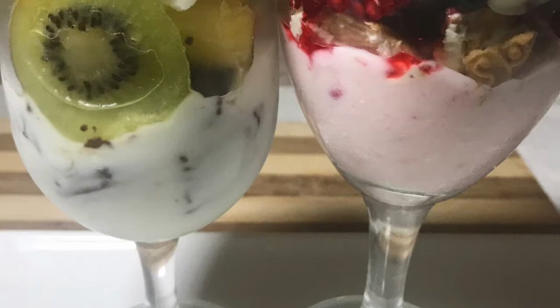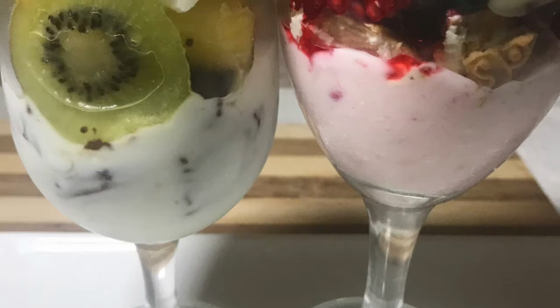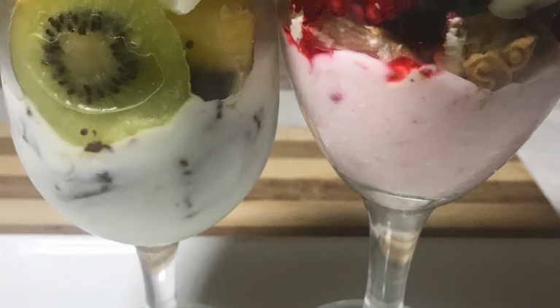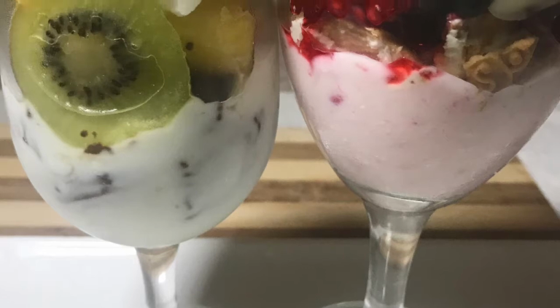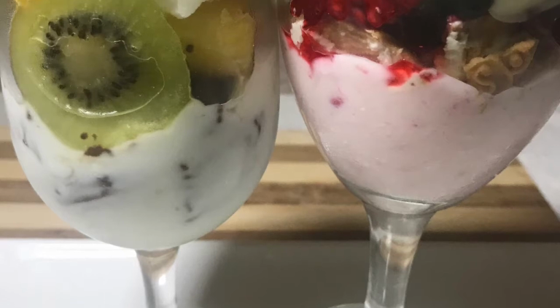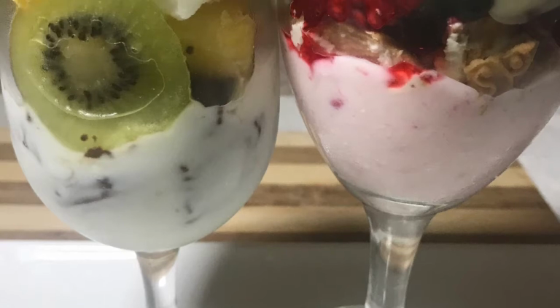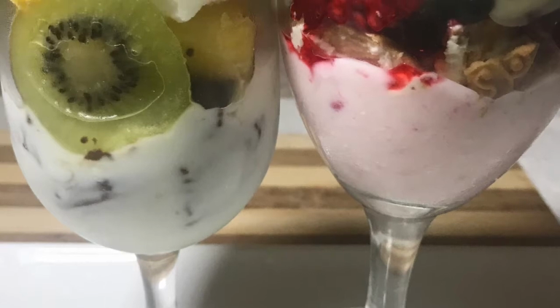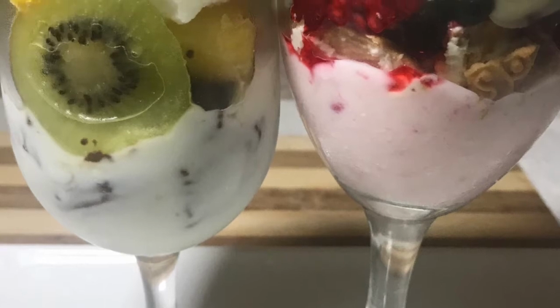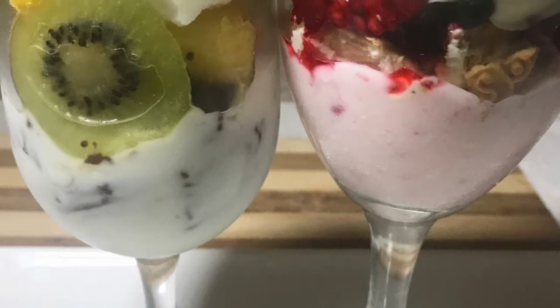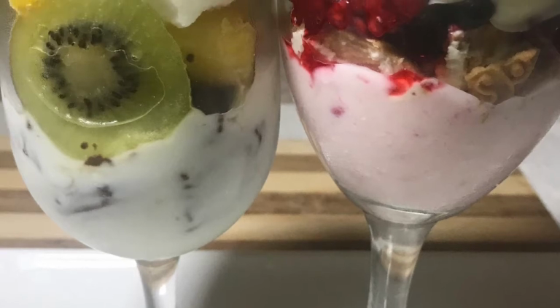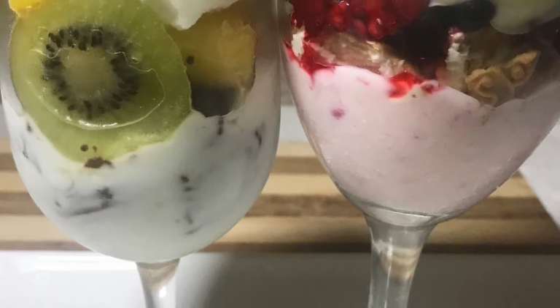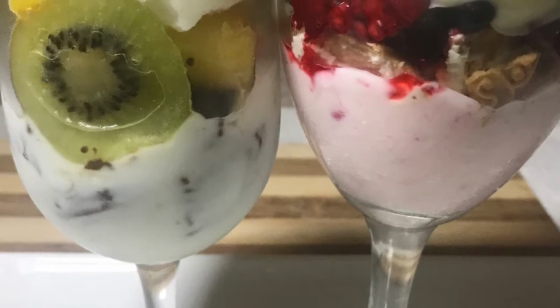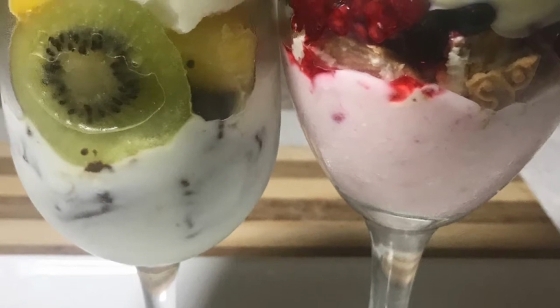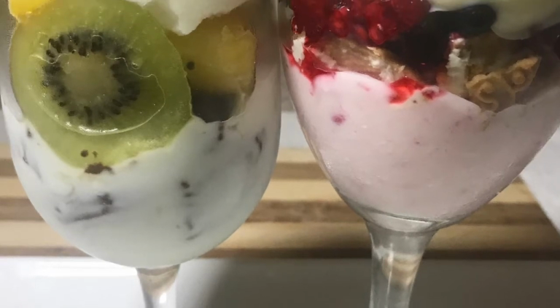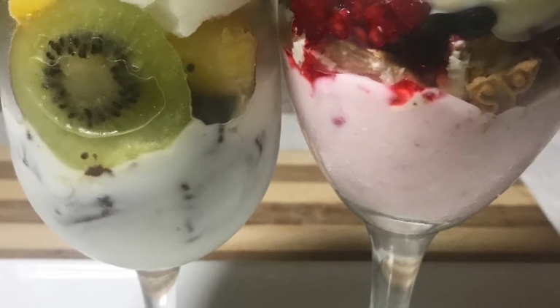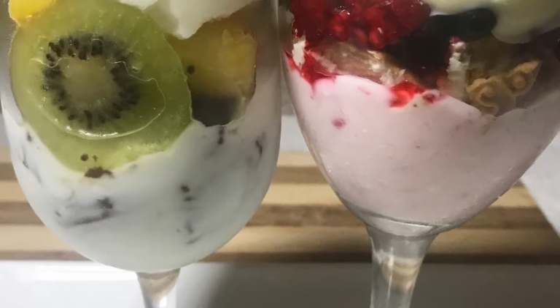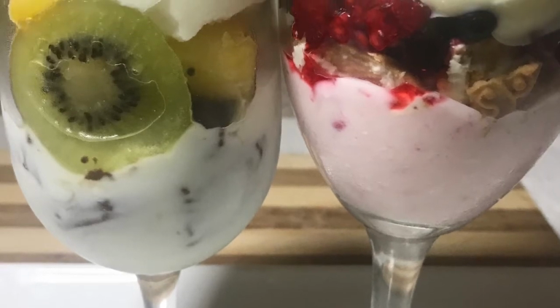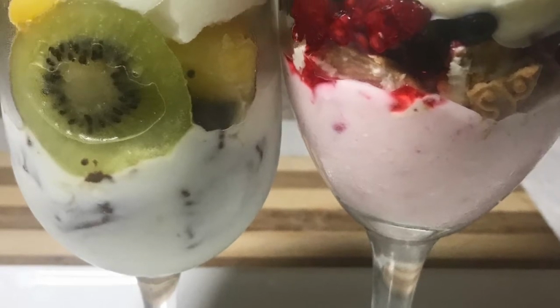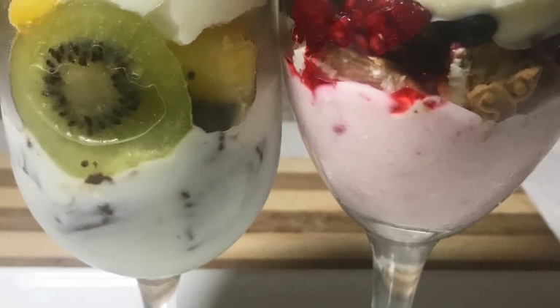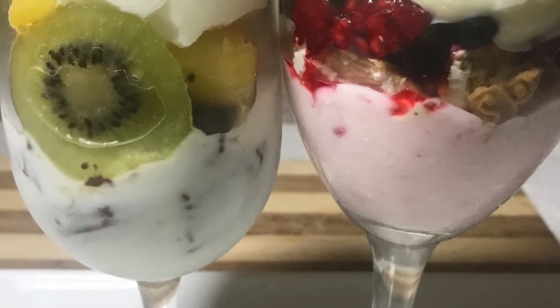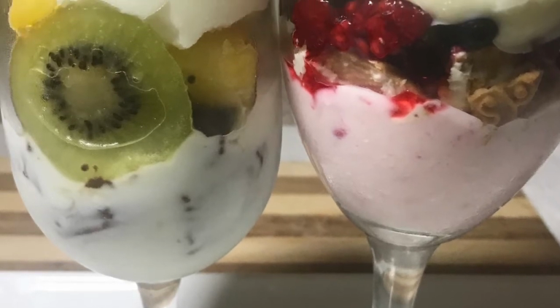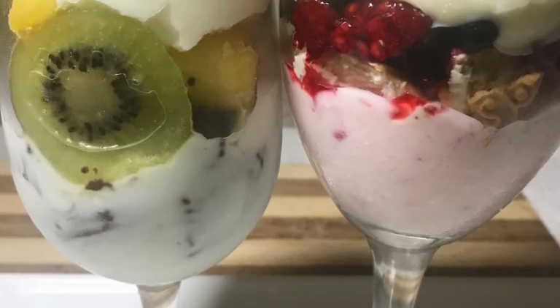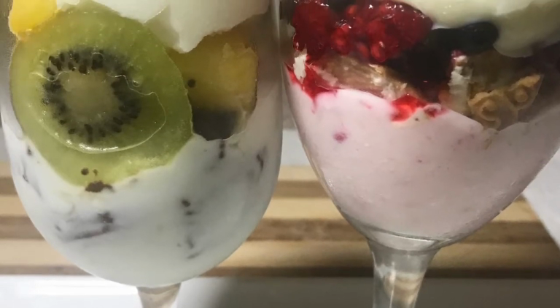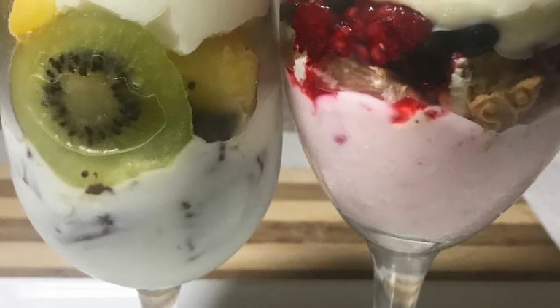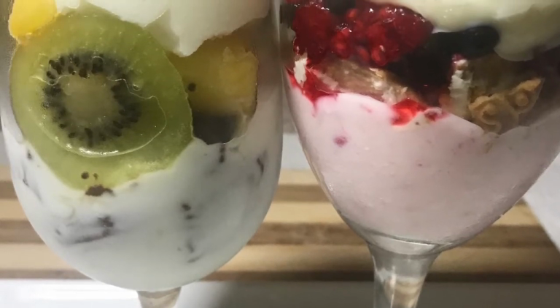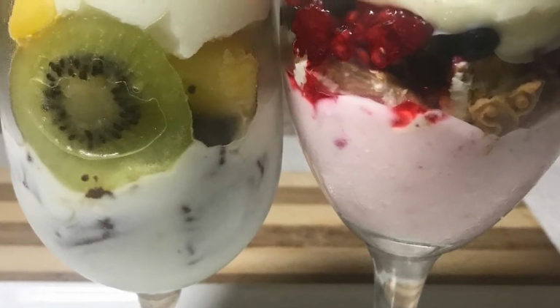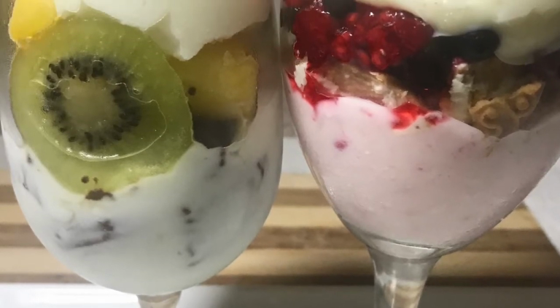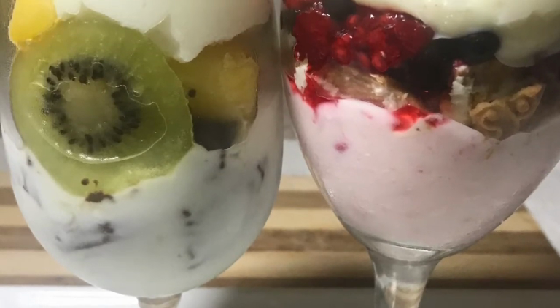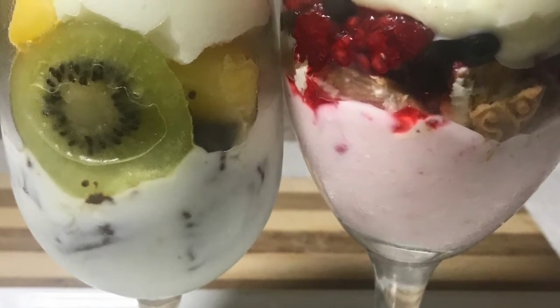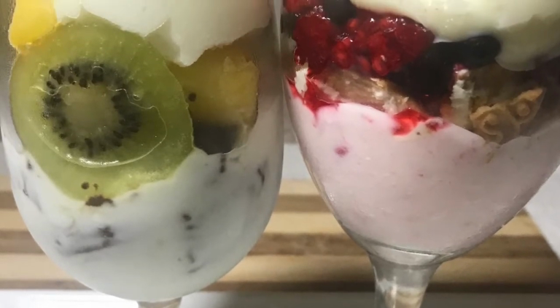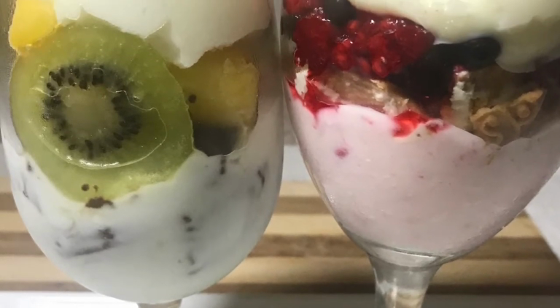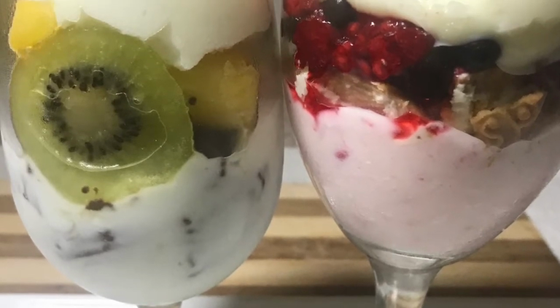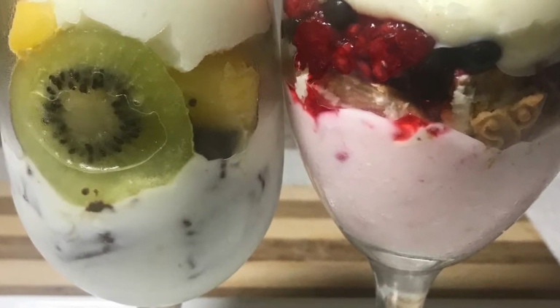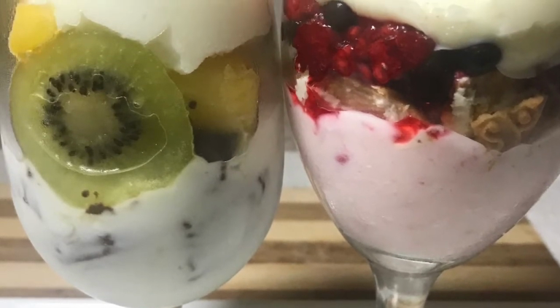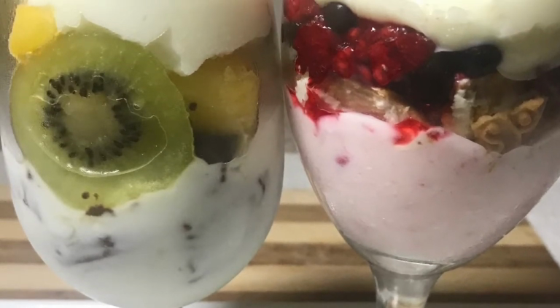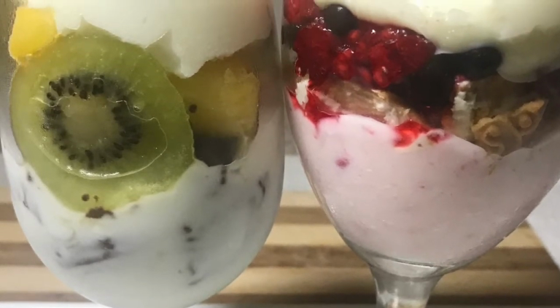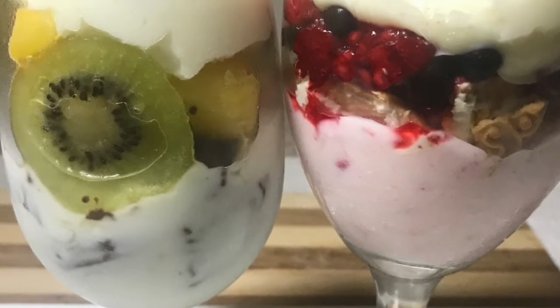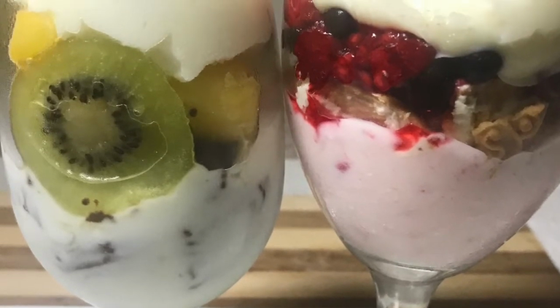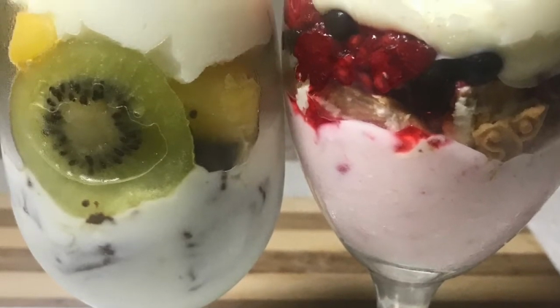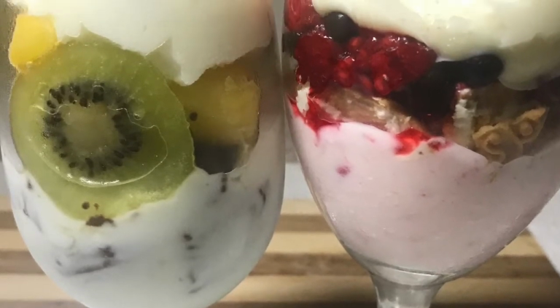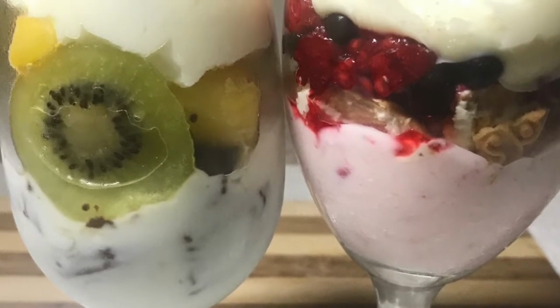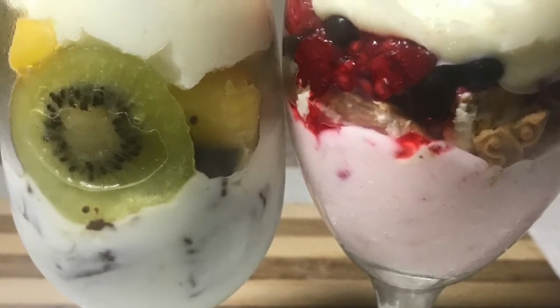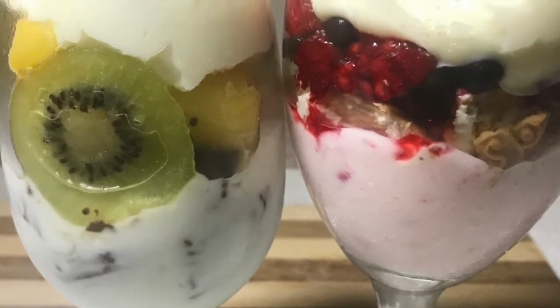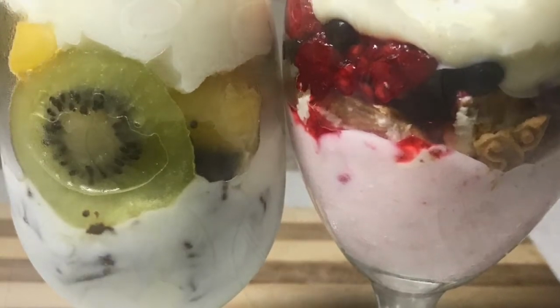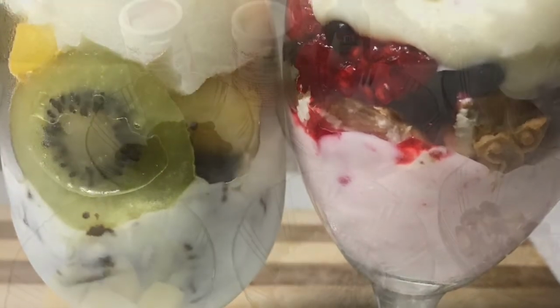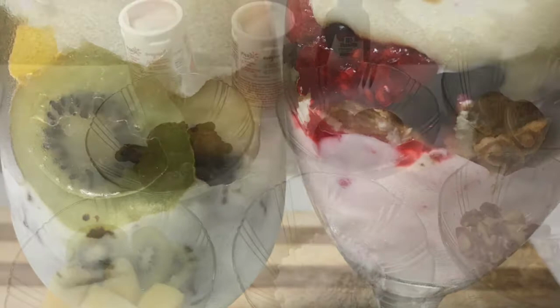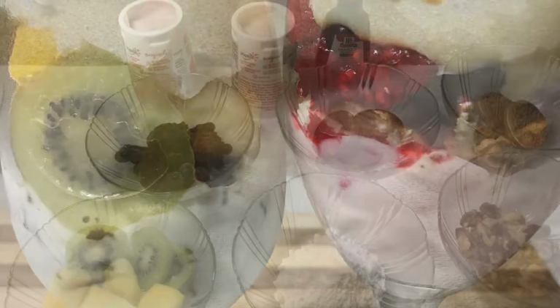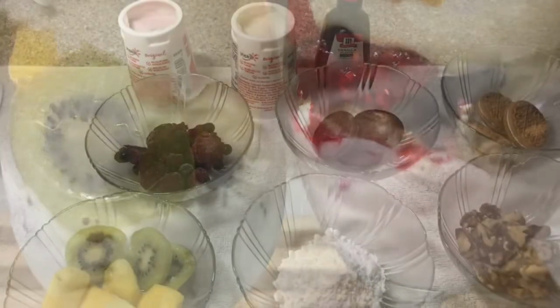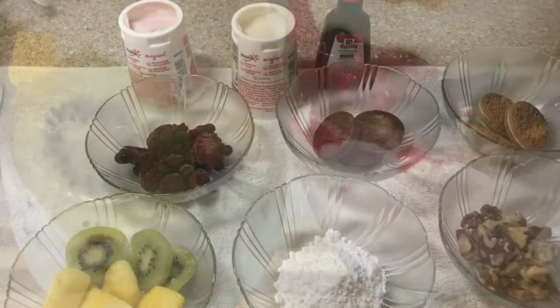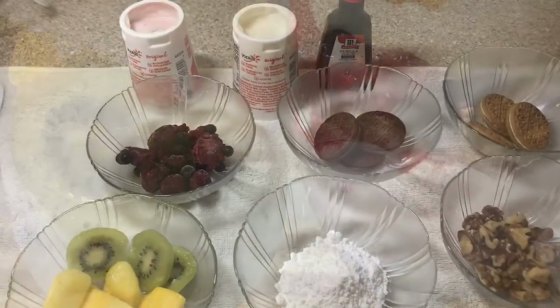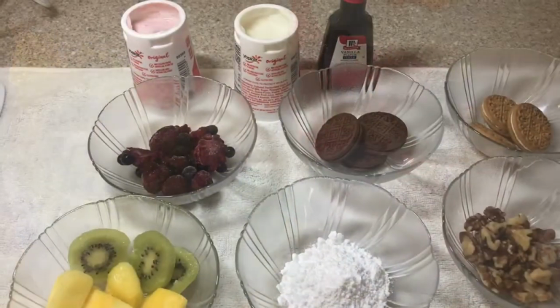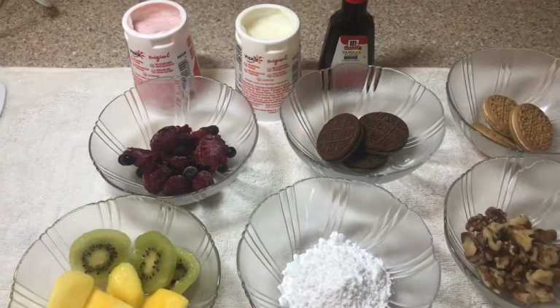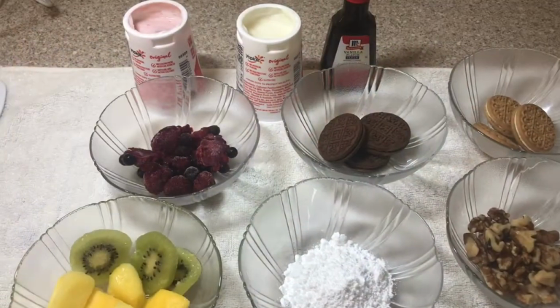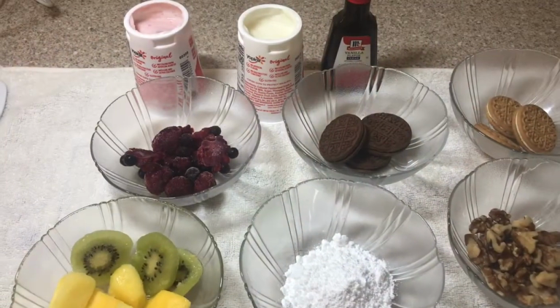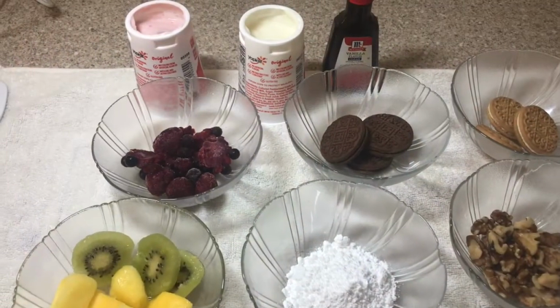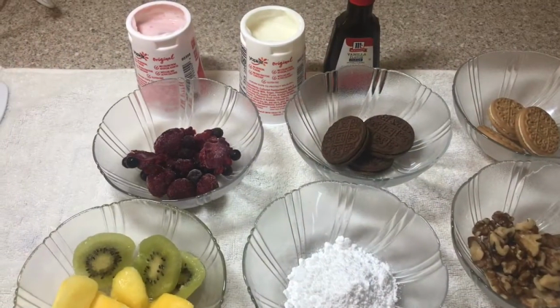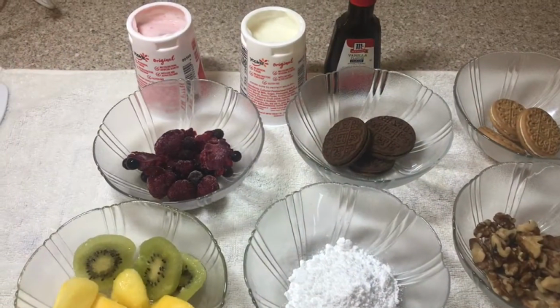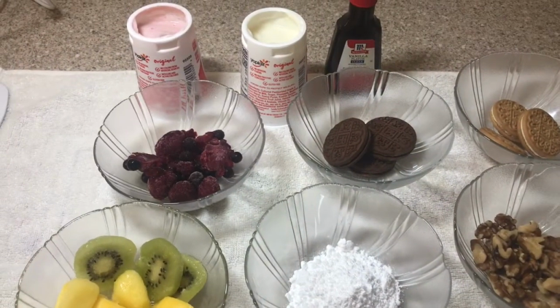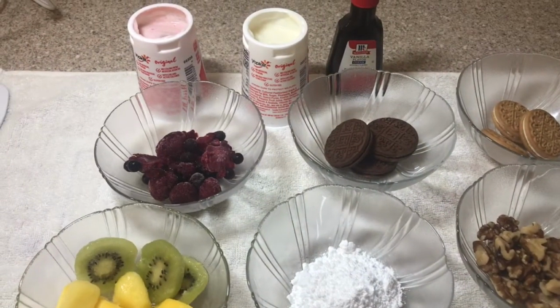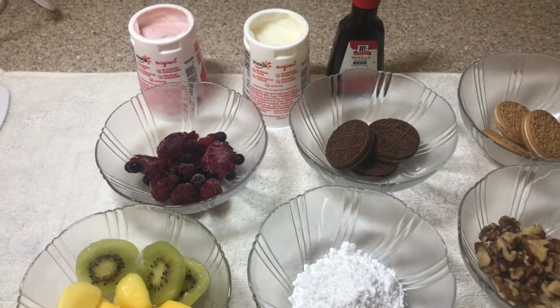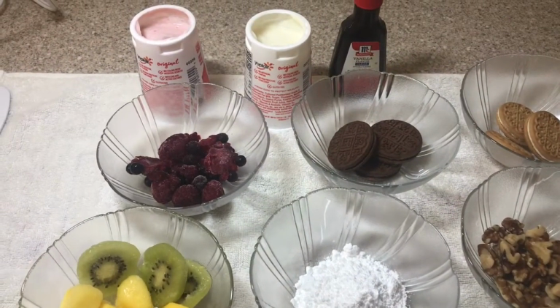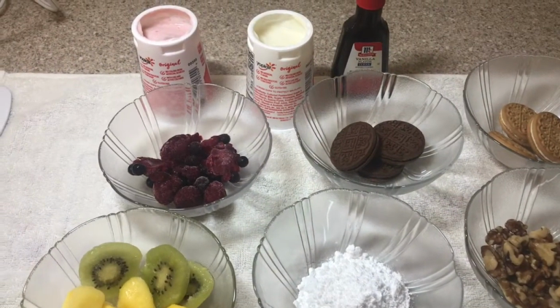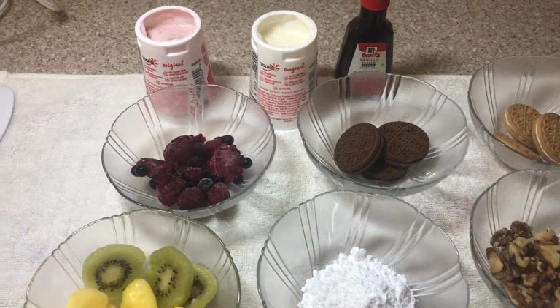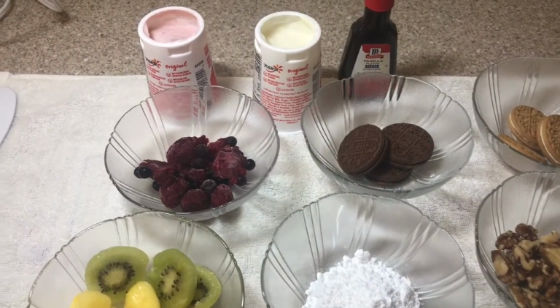Happy New Year everyone and welcome back. Today I'm going to show you how I make my nice creamy parfait.